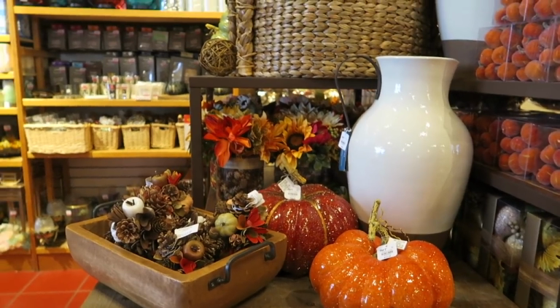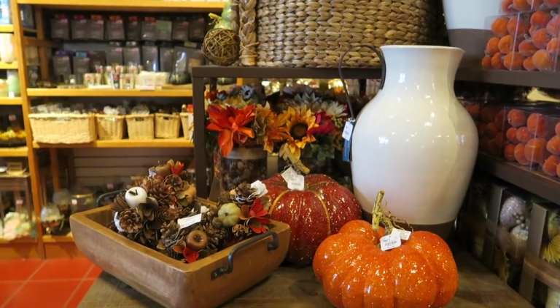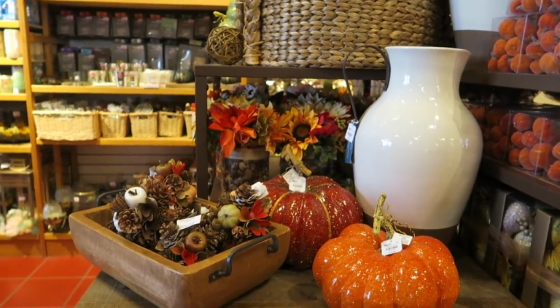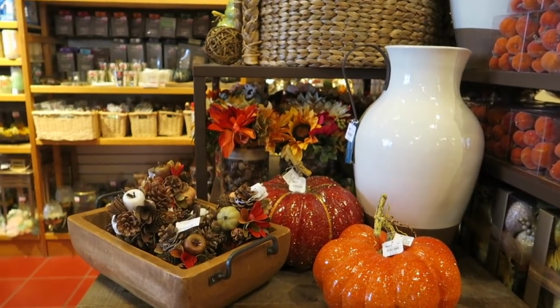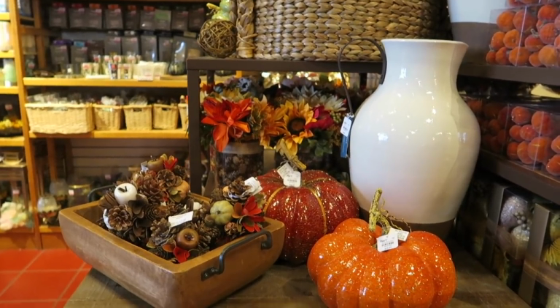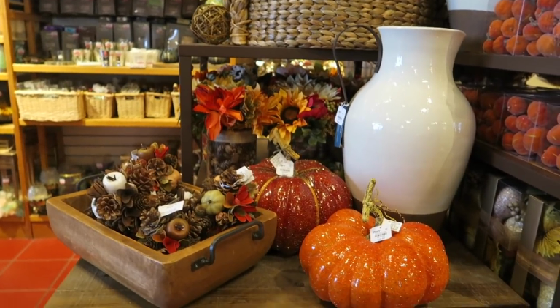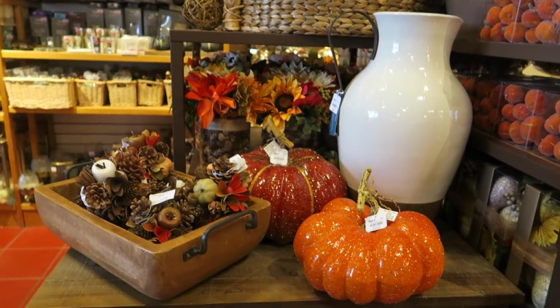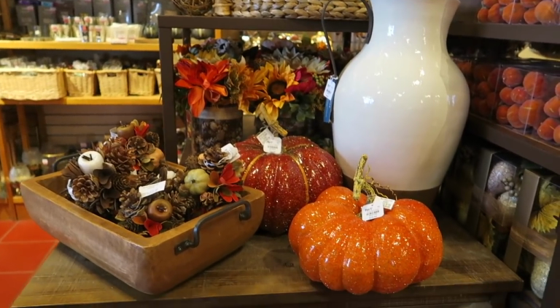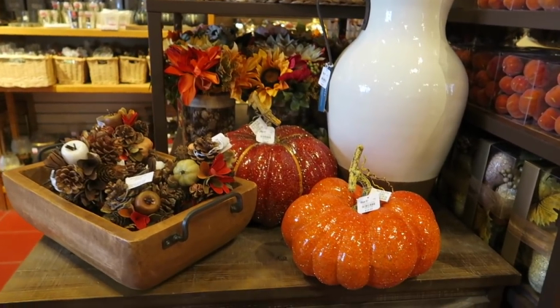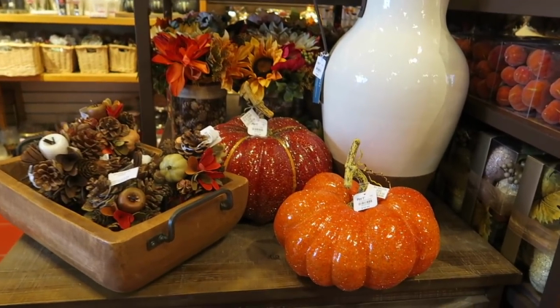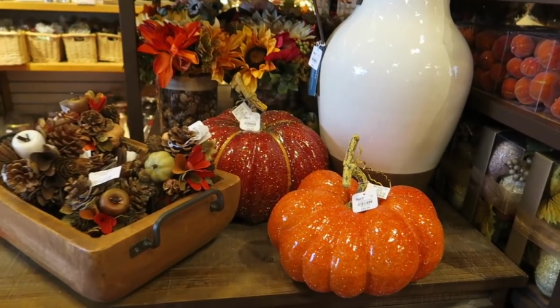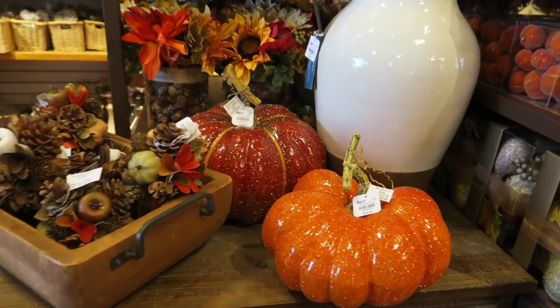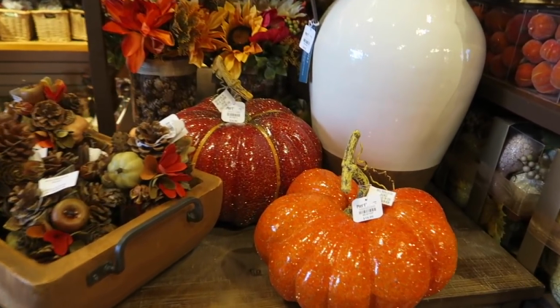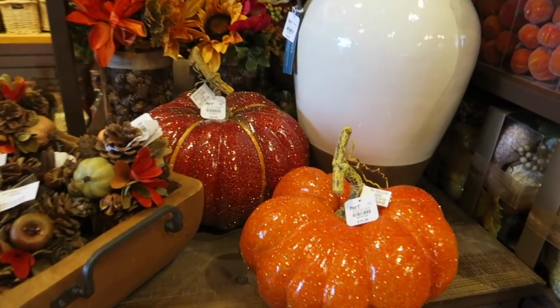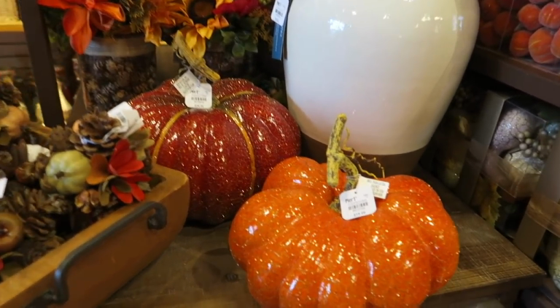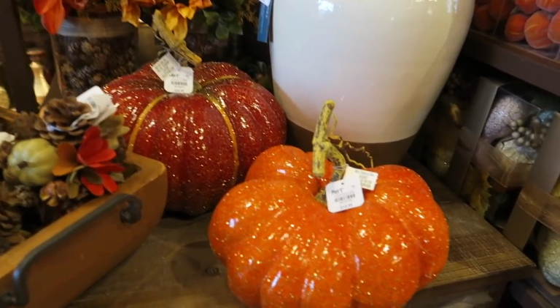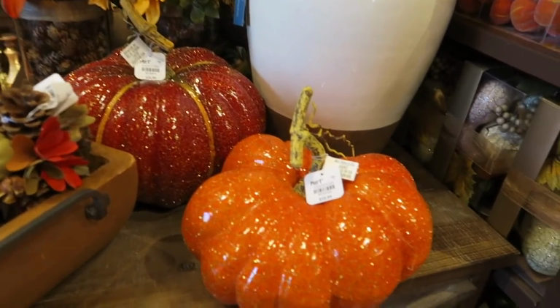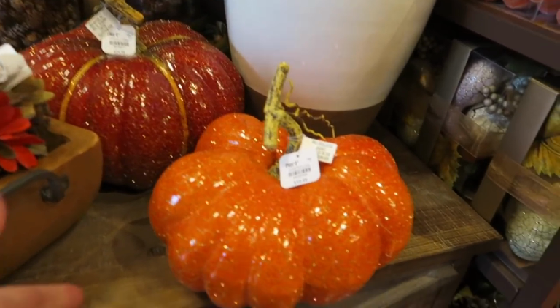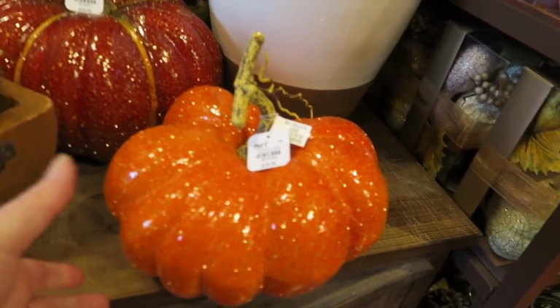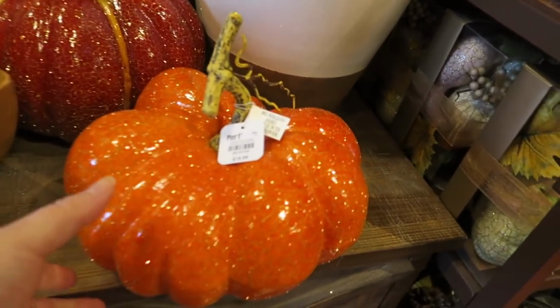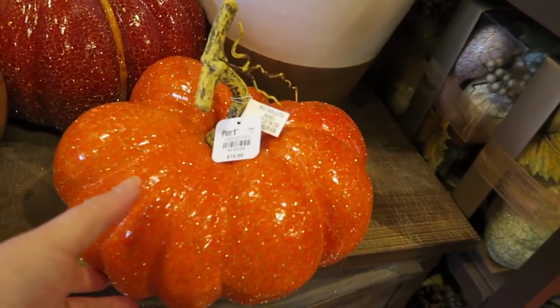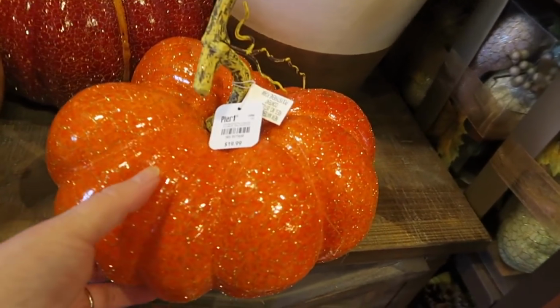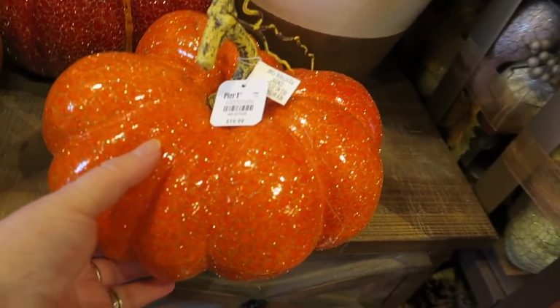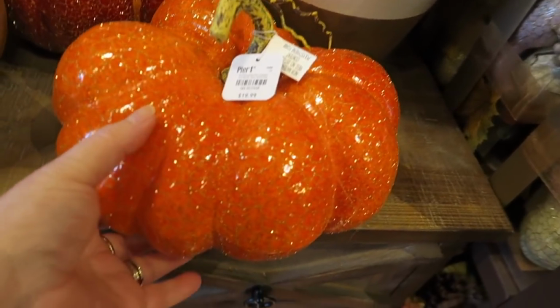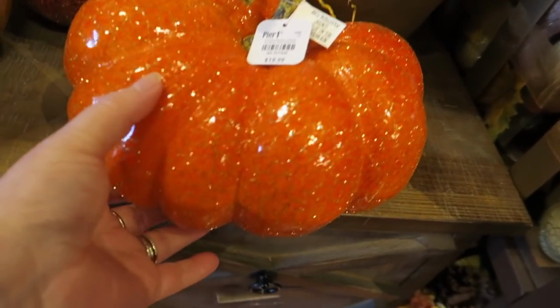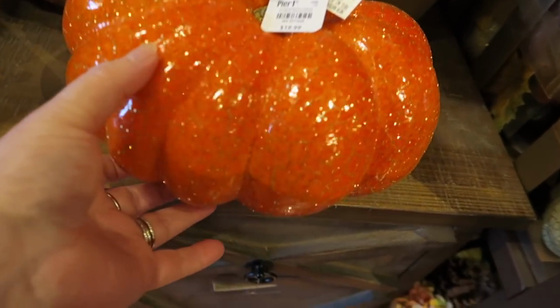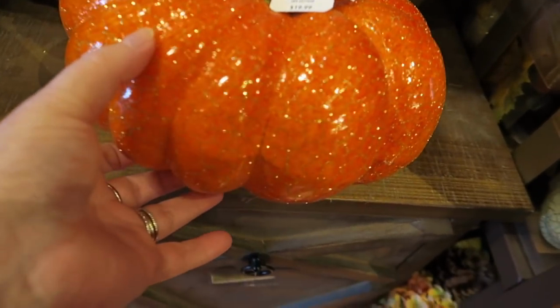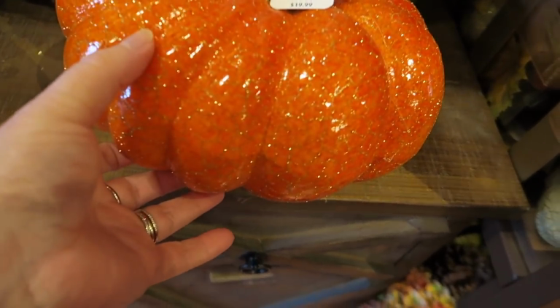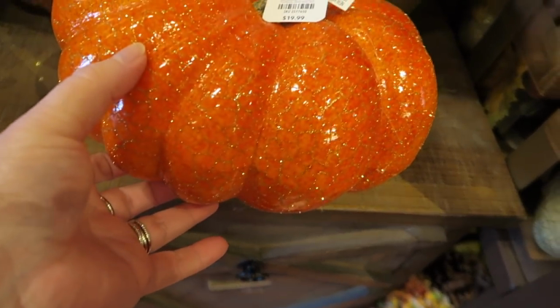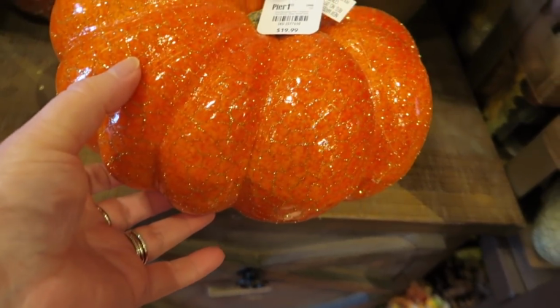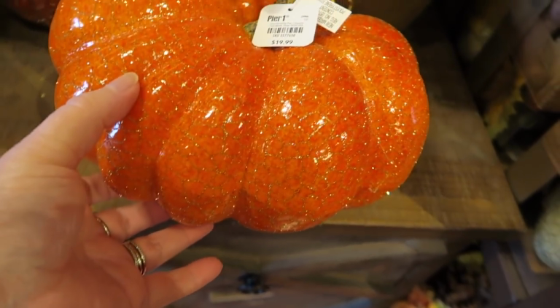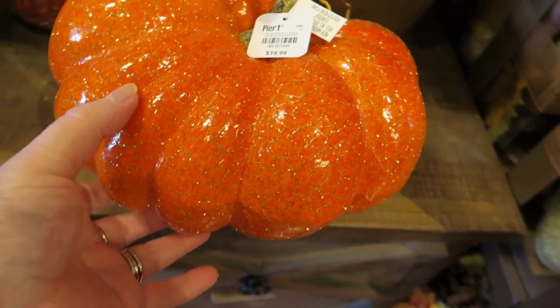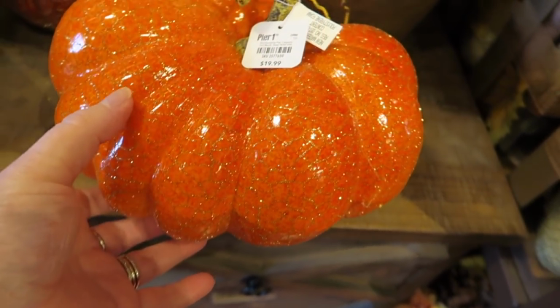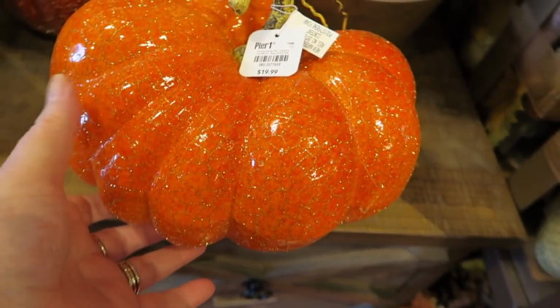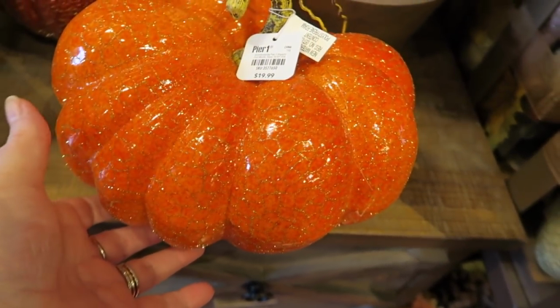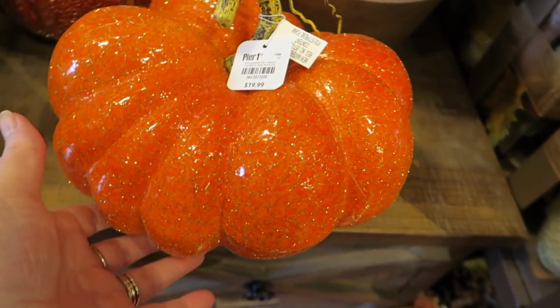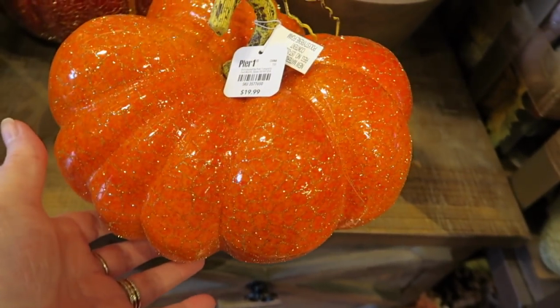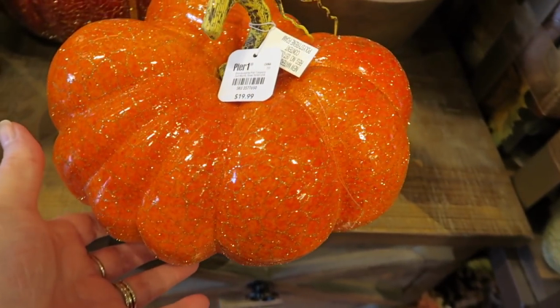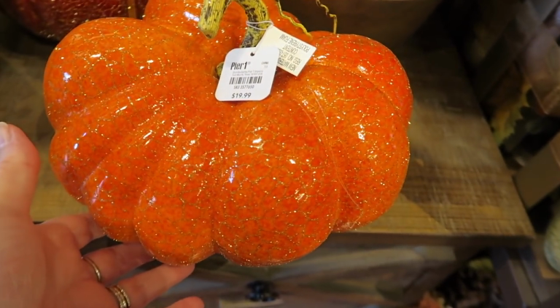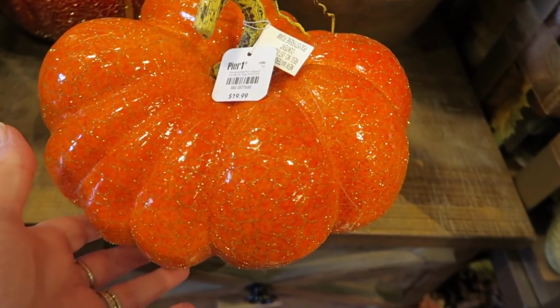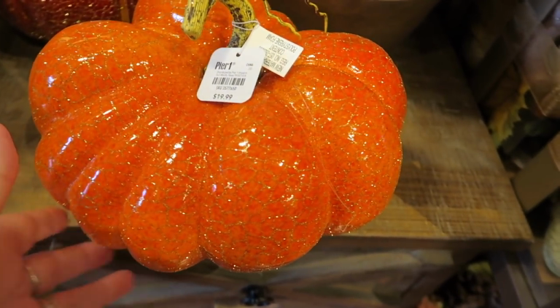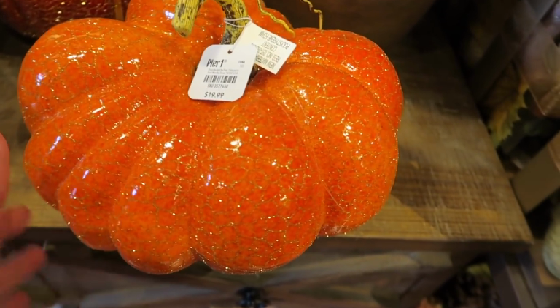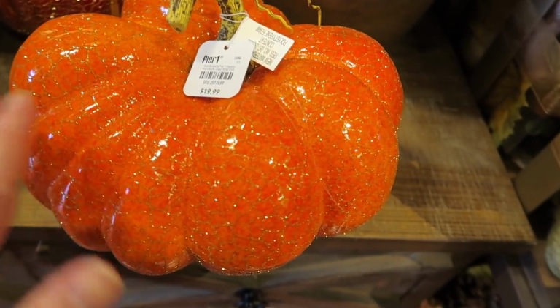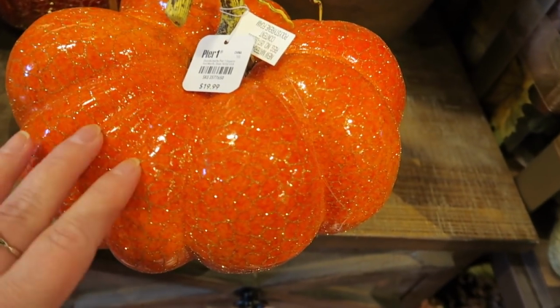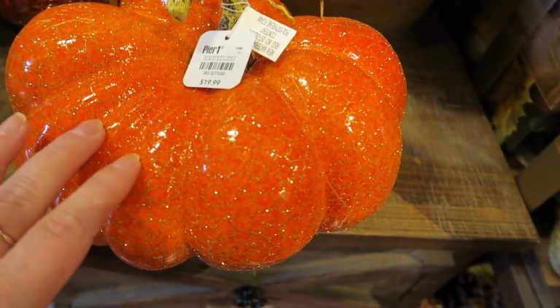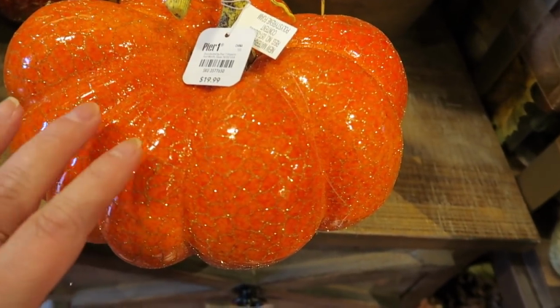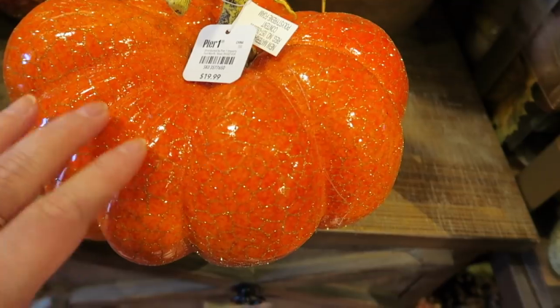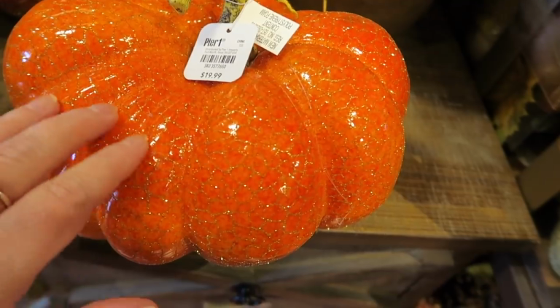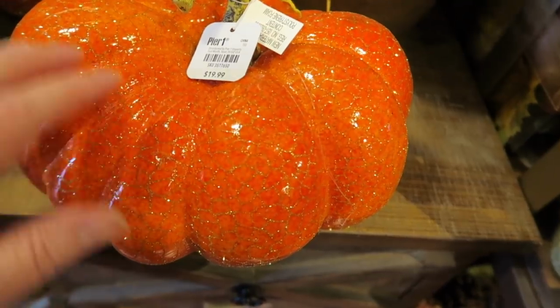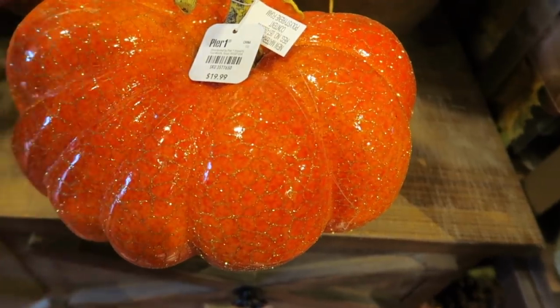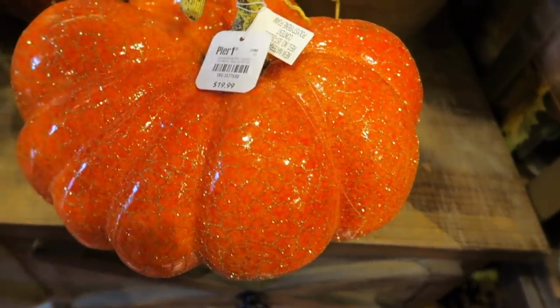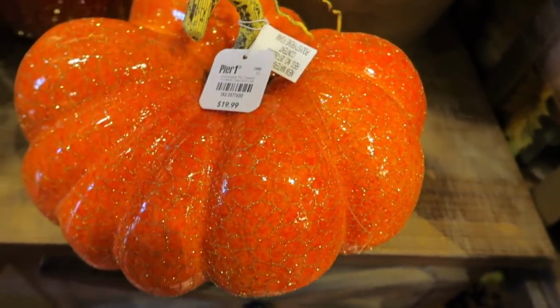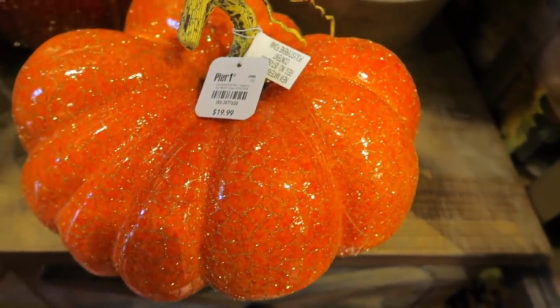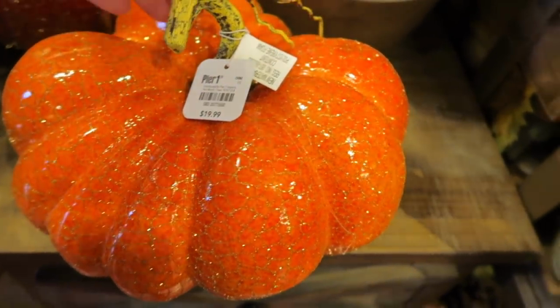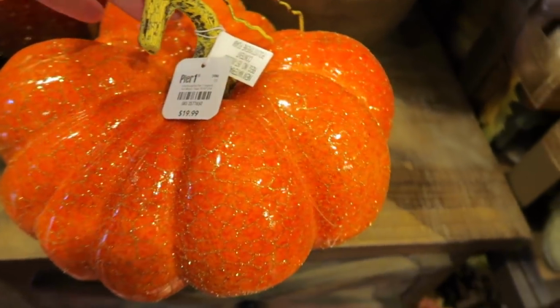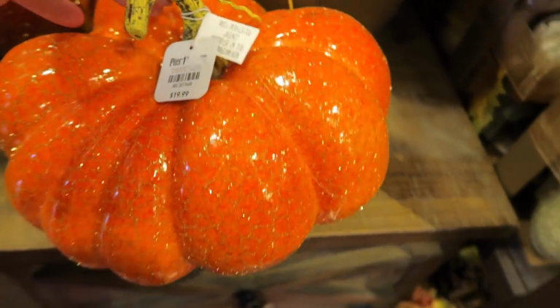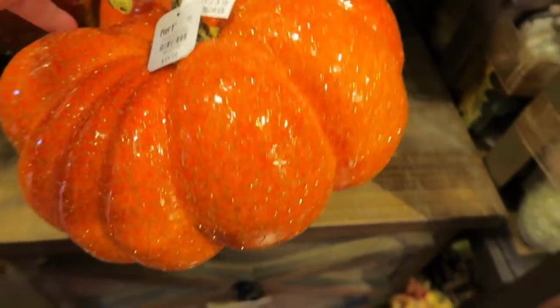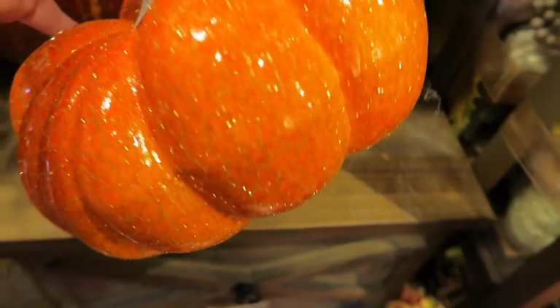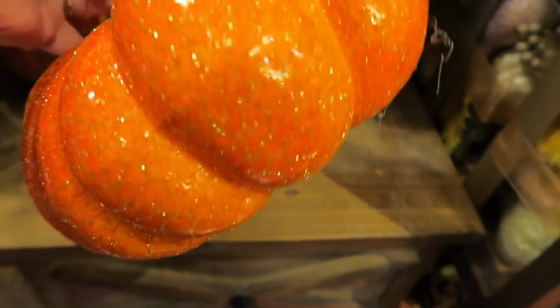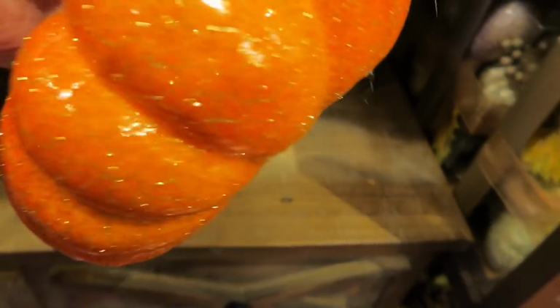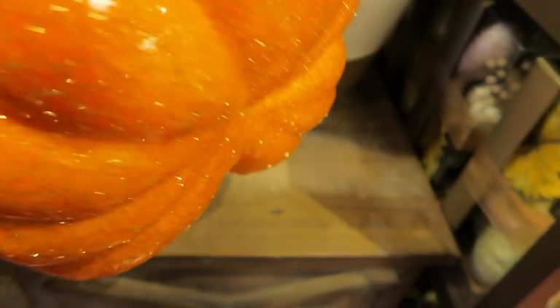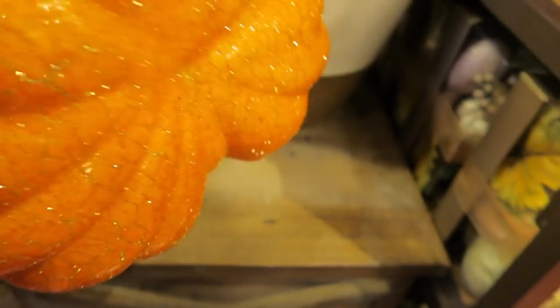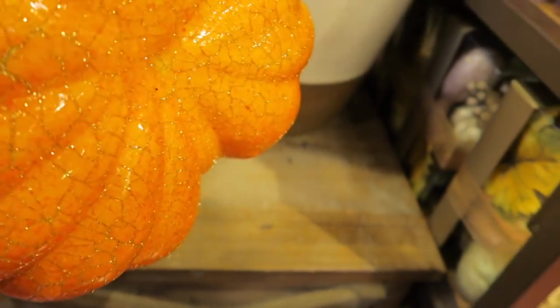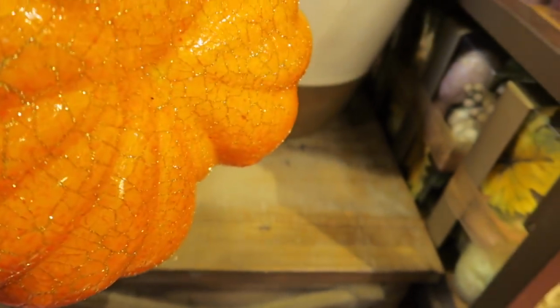Oh my goodness, sparkly pumpkins! And they're super light. These are $20.00.